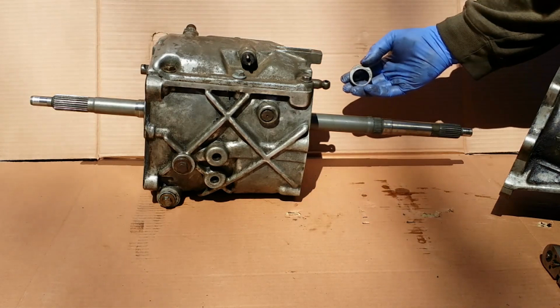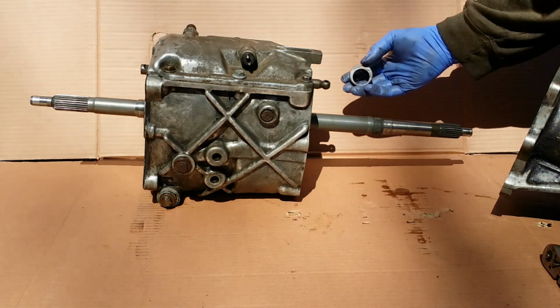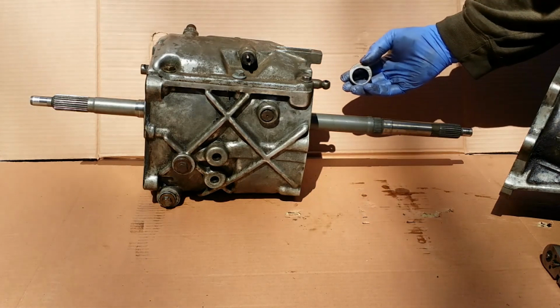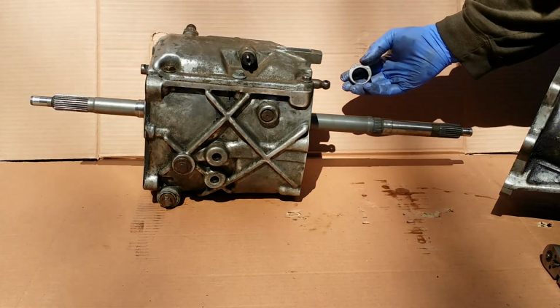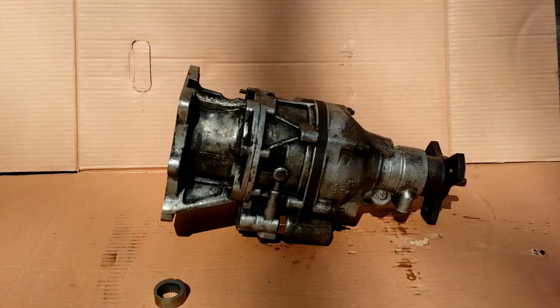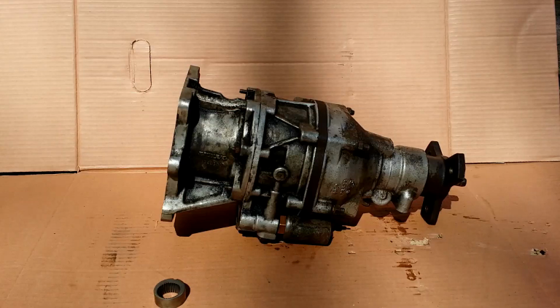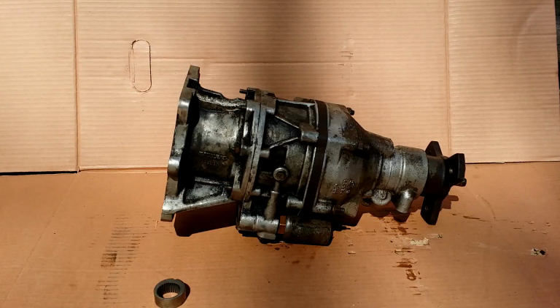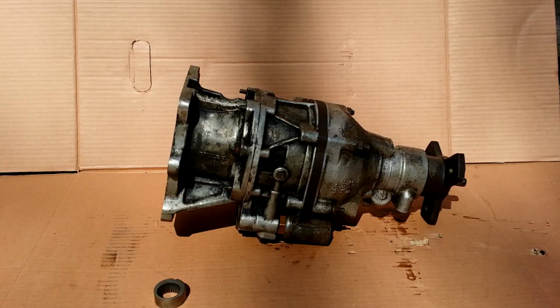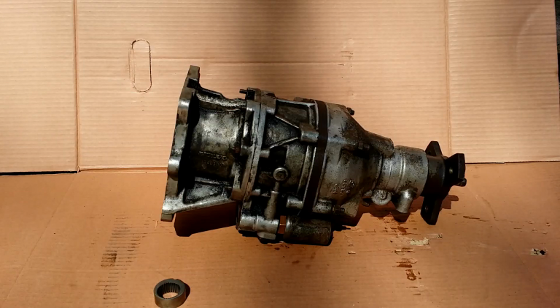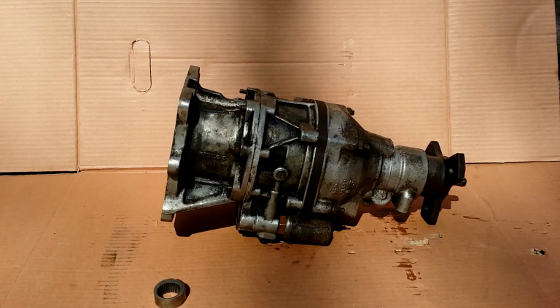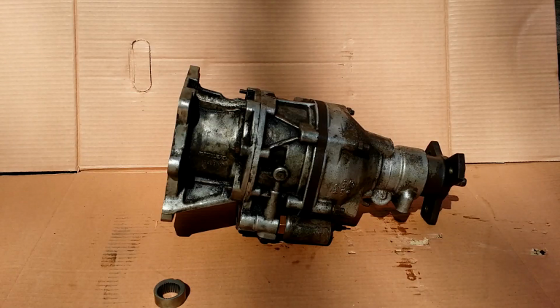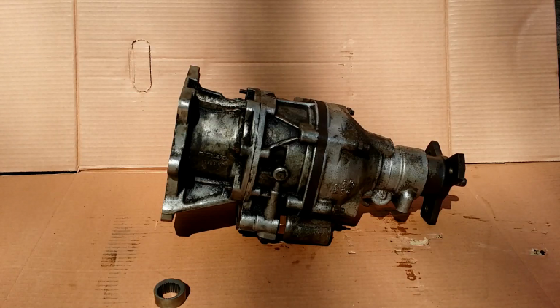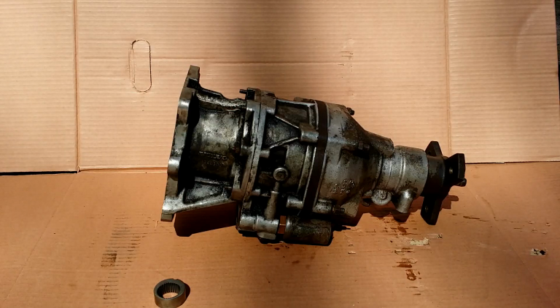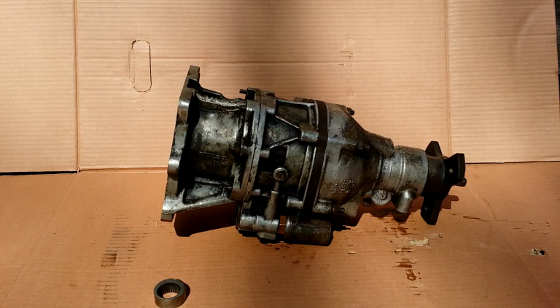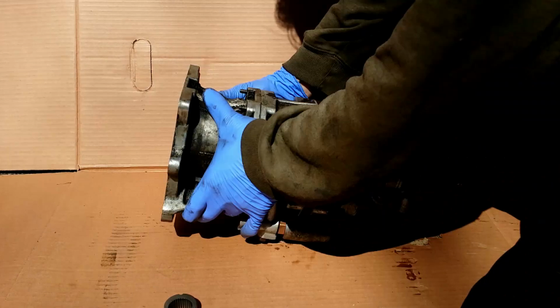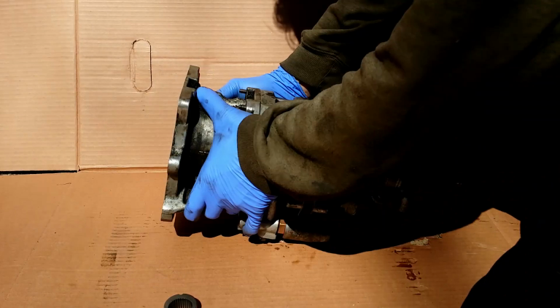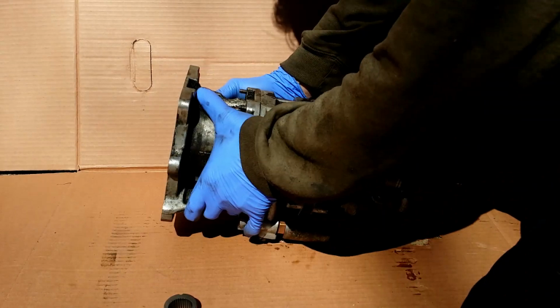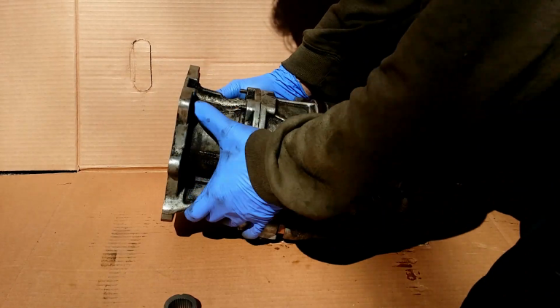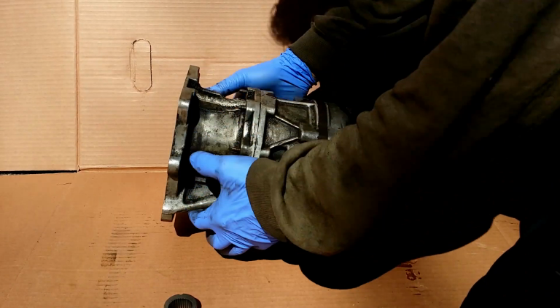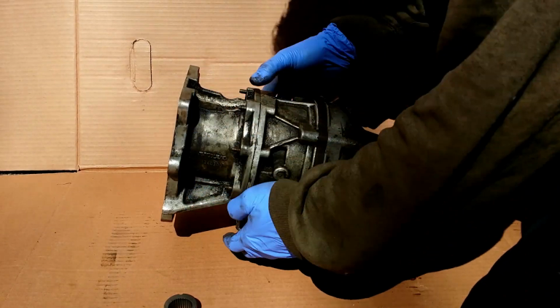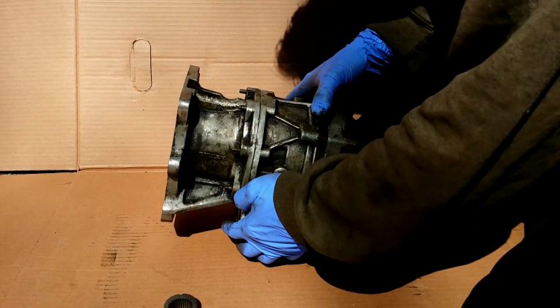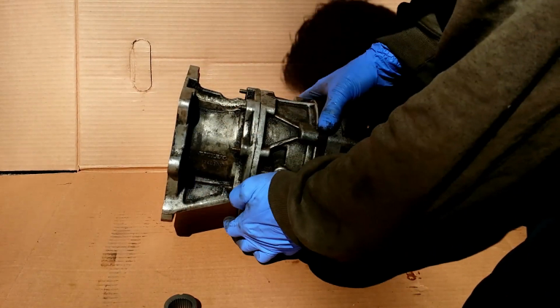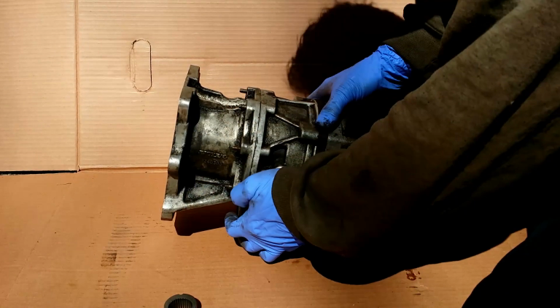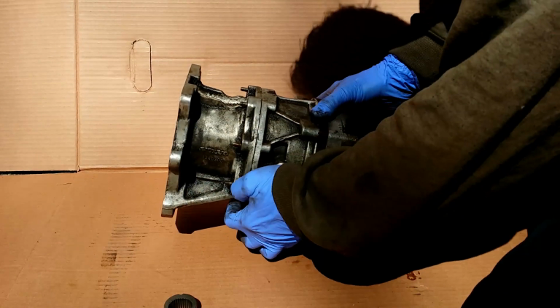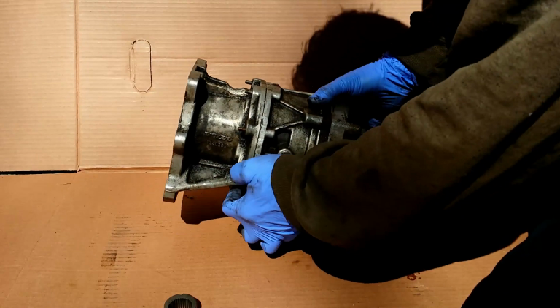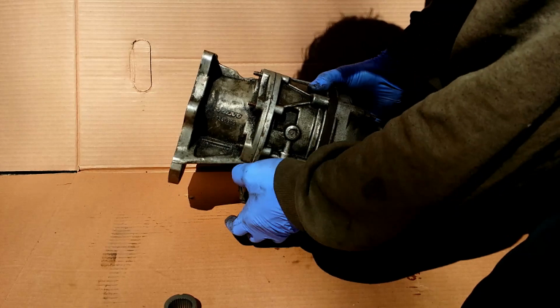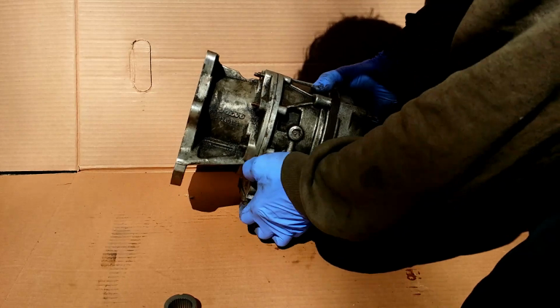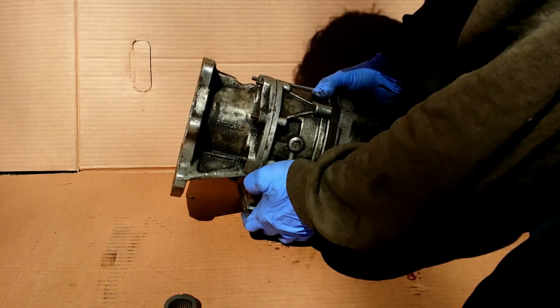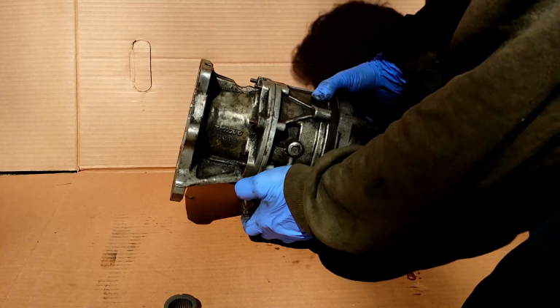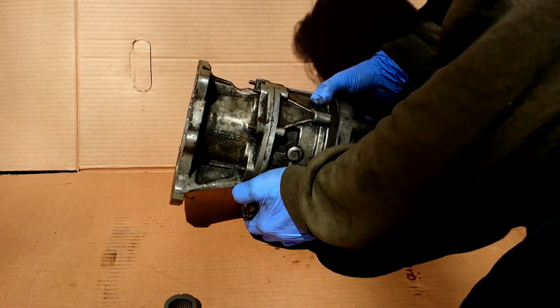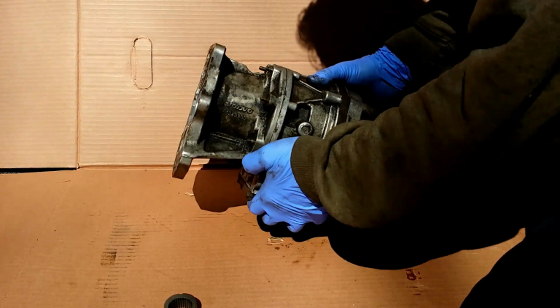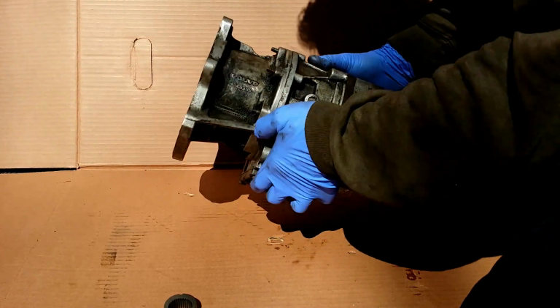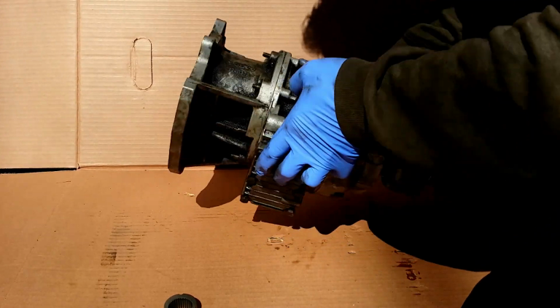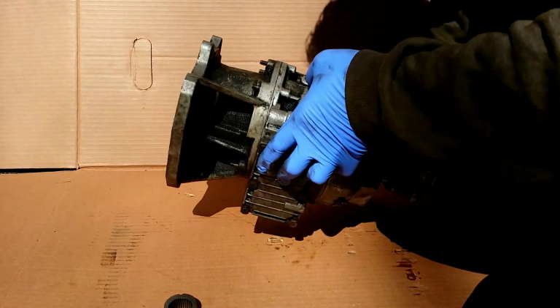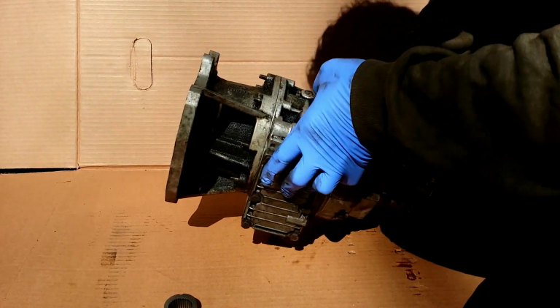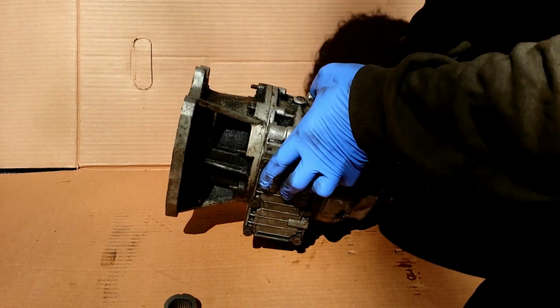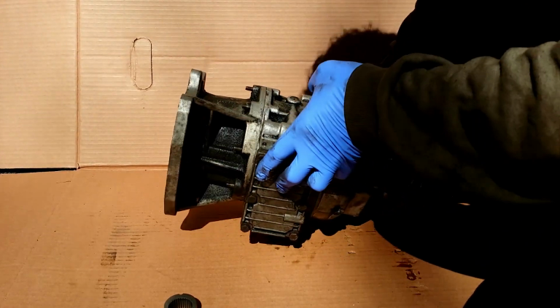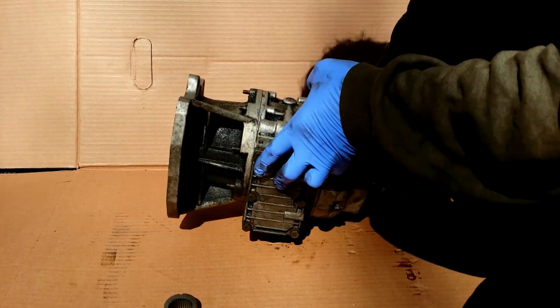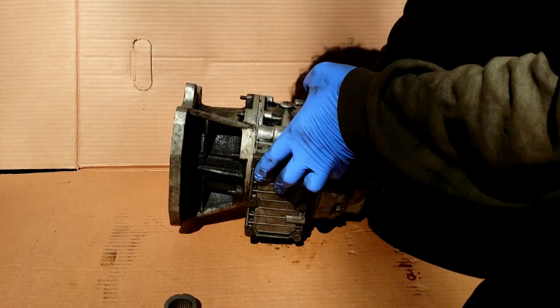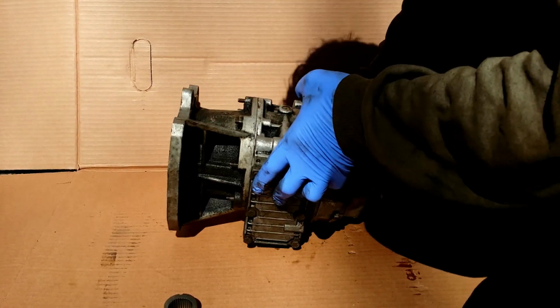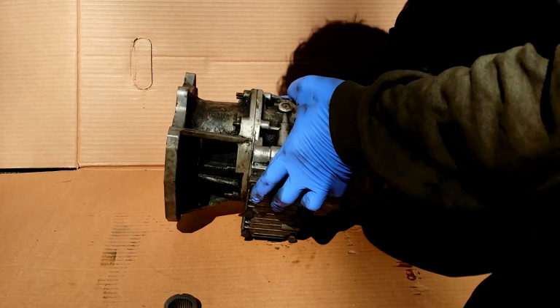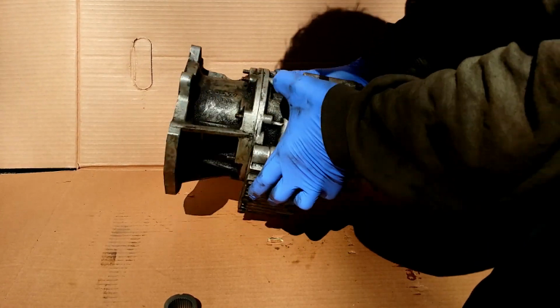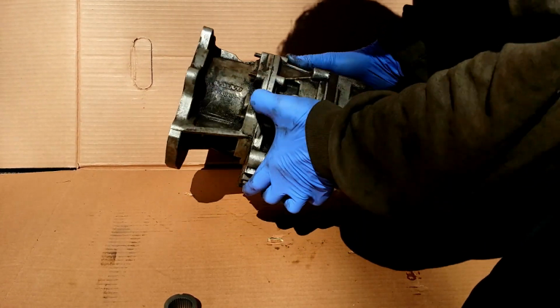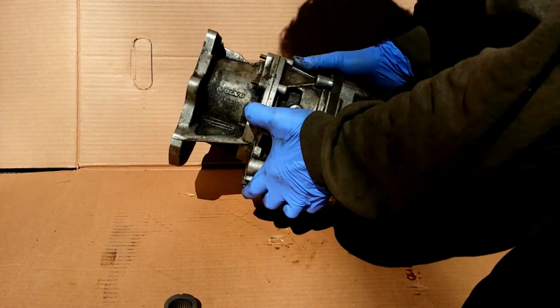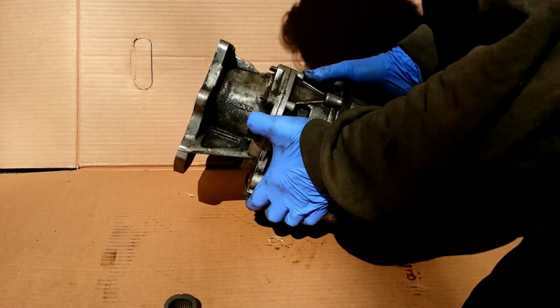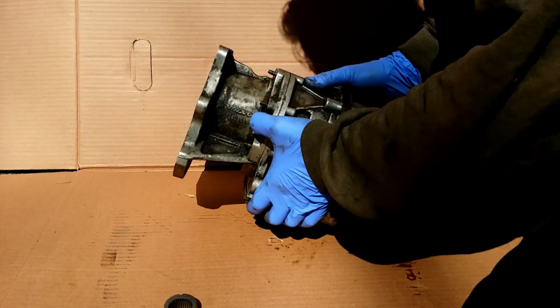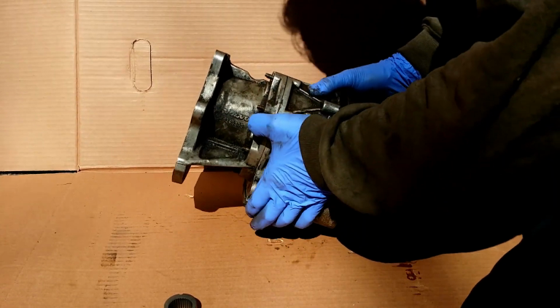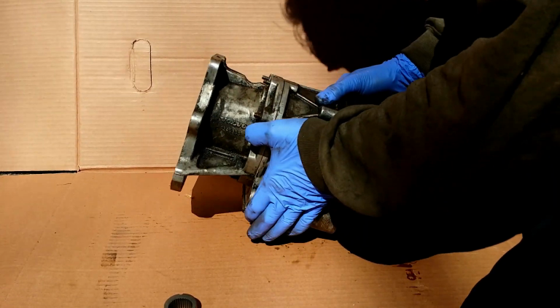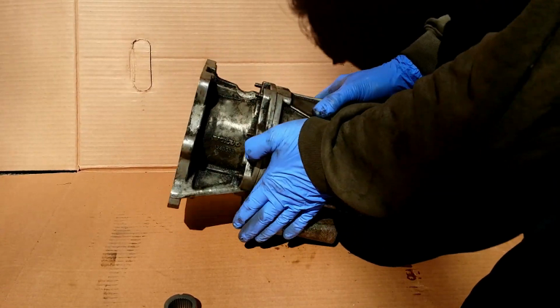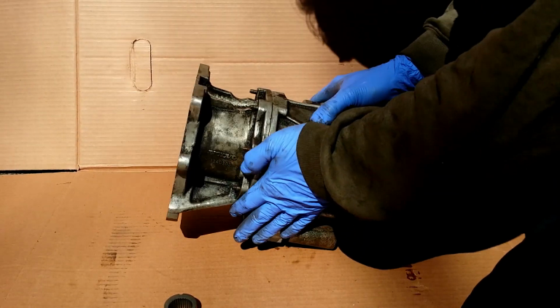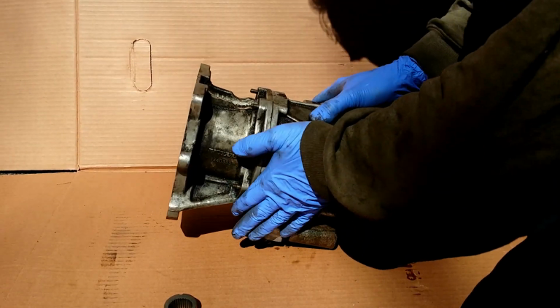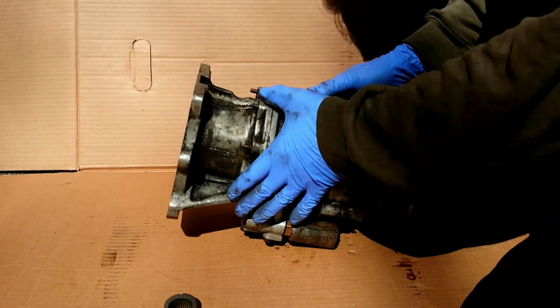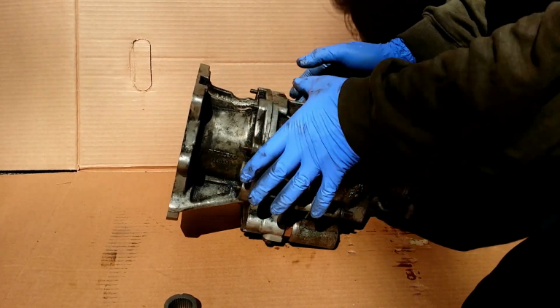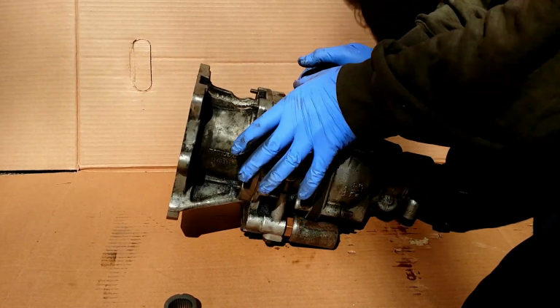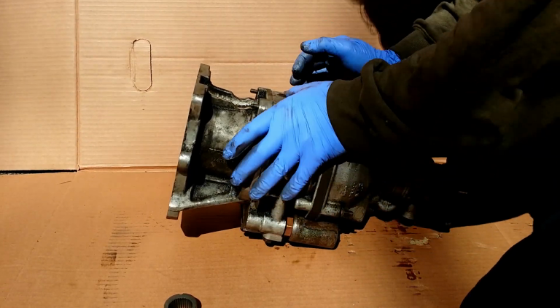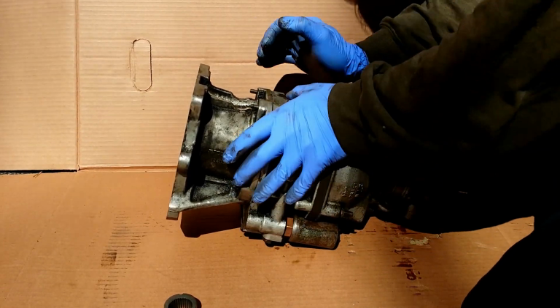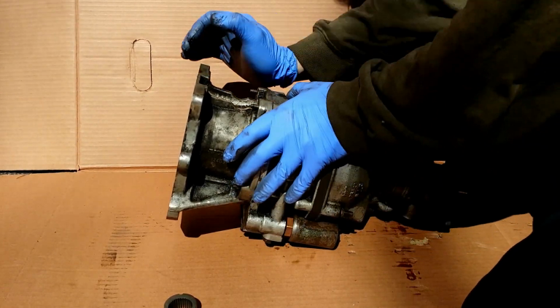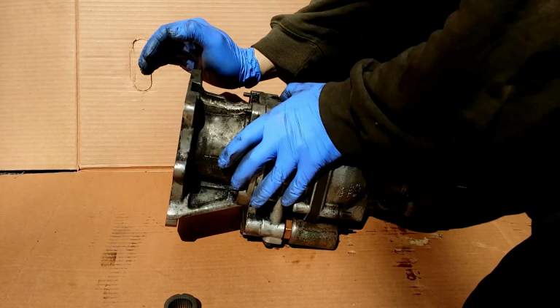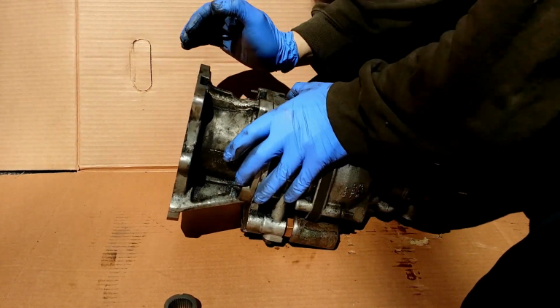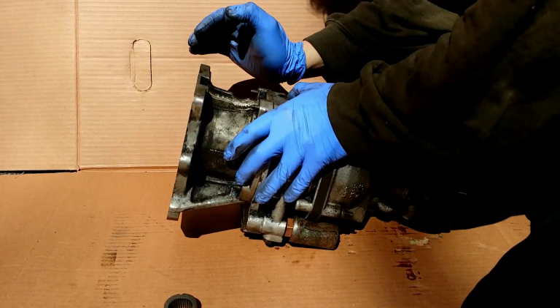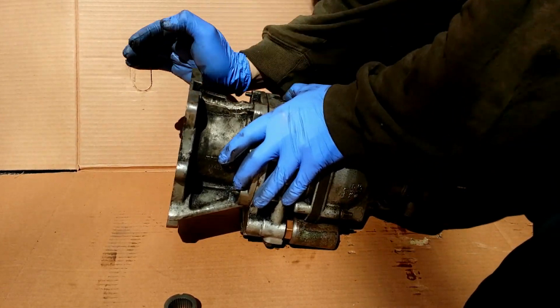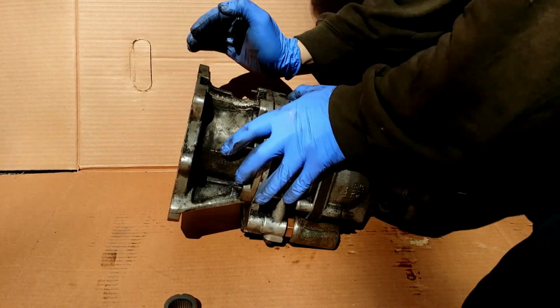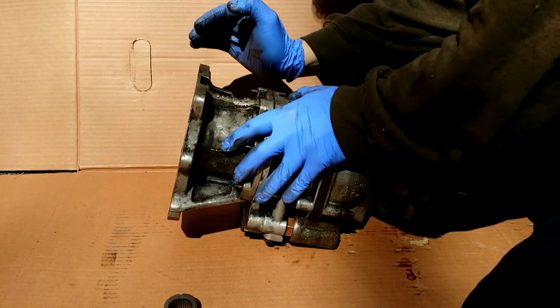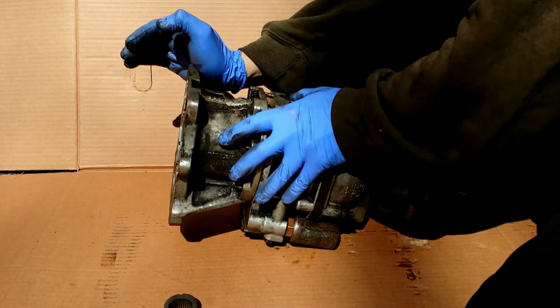Here we have the overdrive made by Laycock de Normanville, type J, from Great Britain.